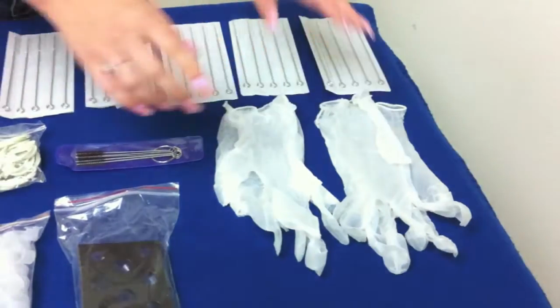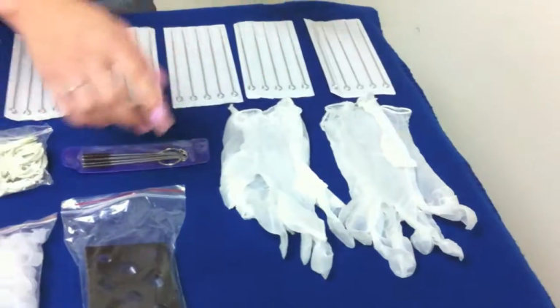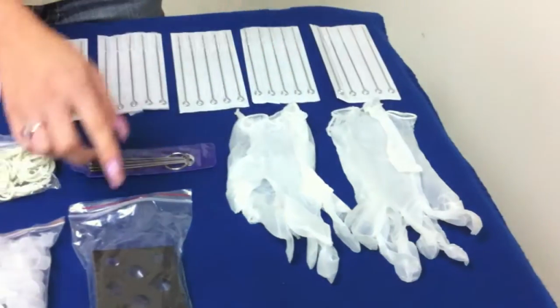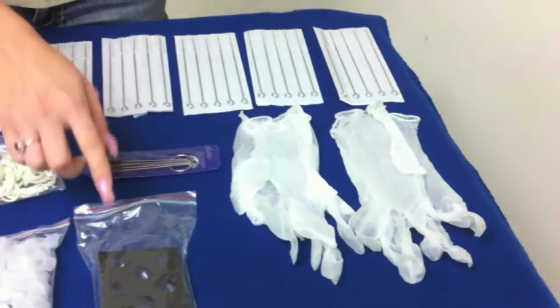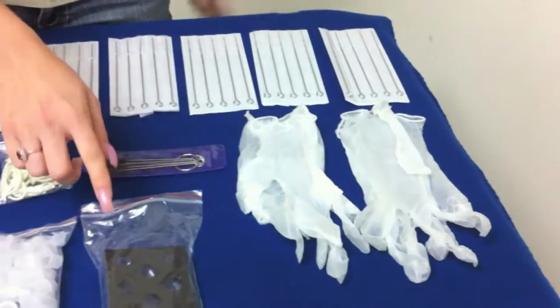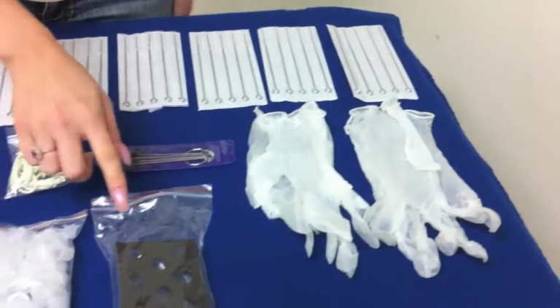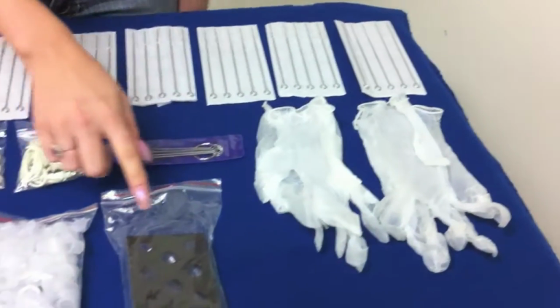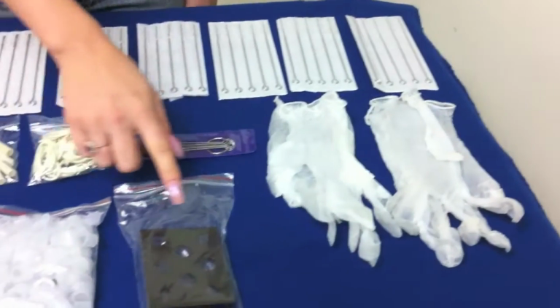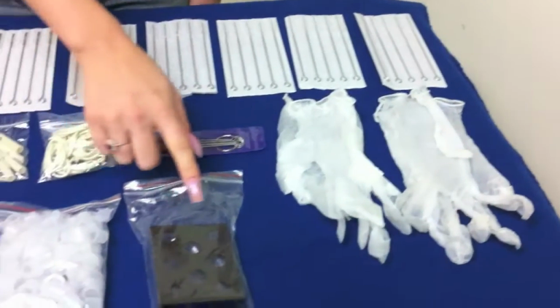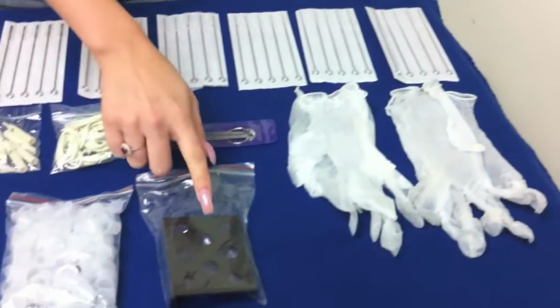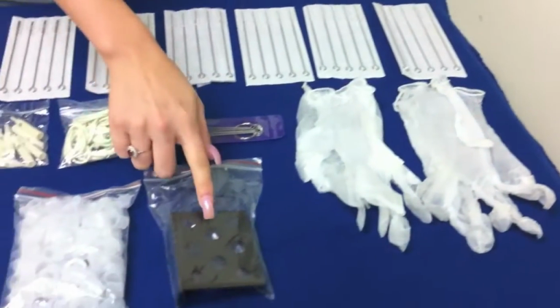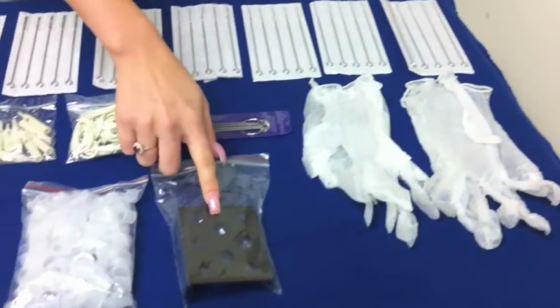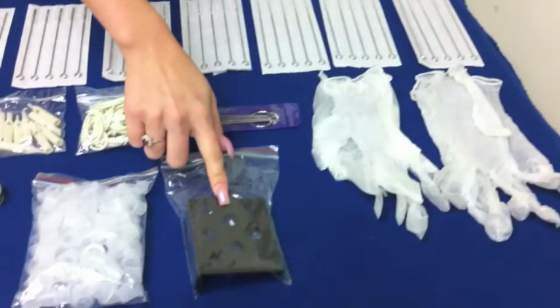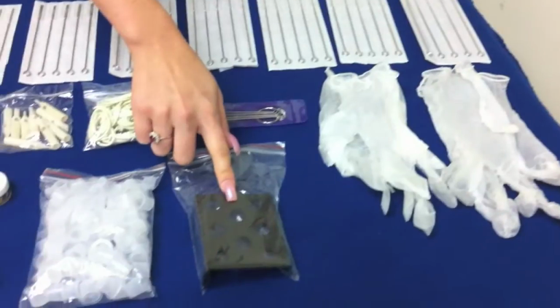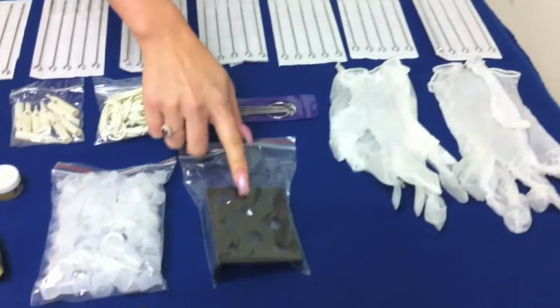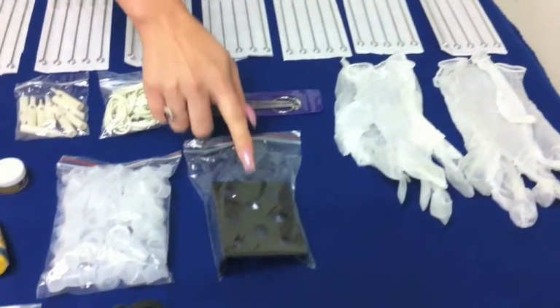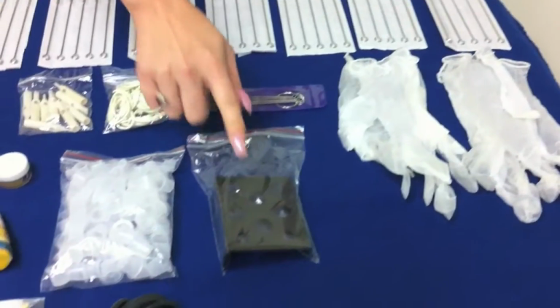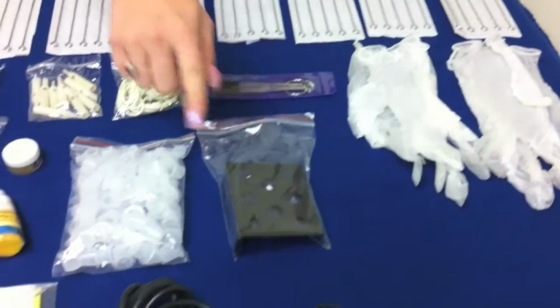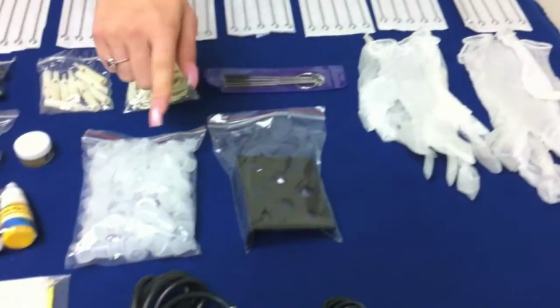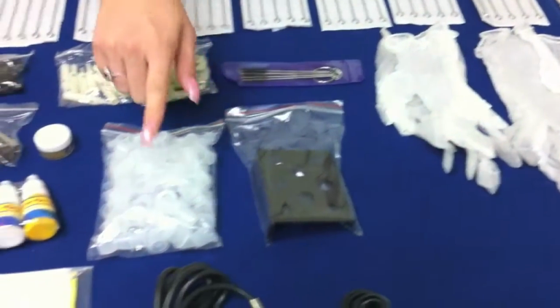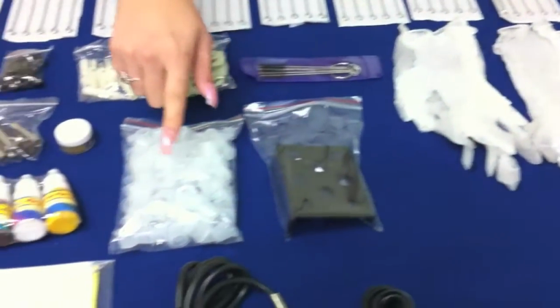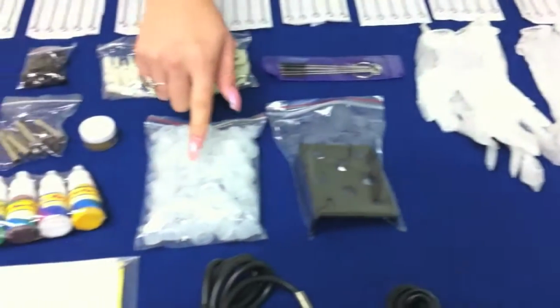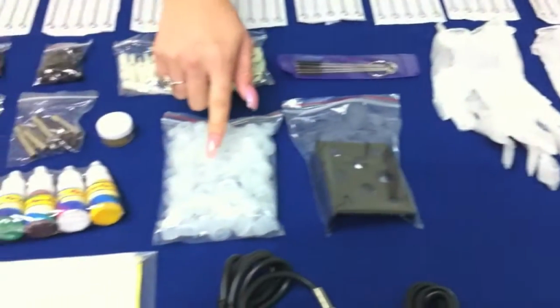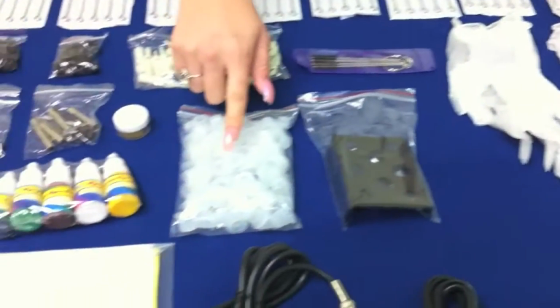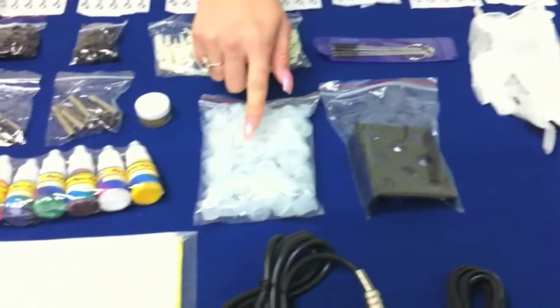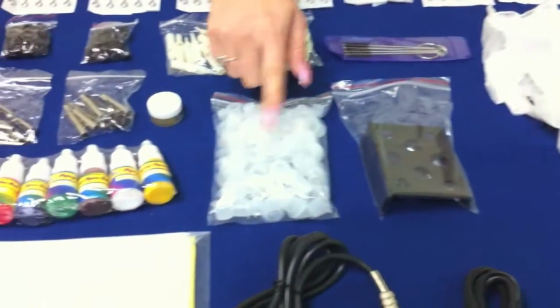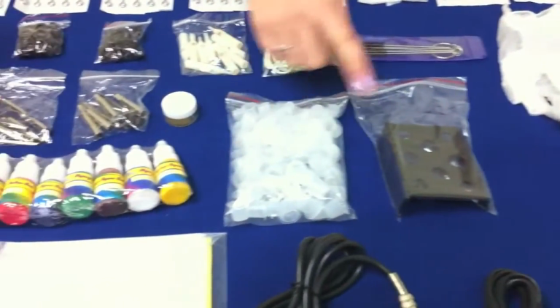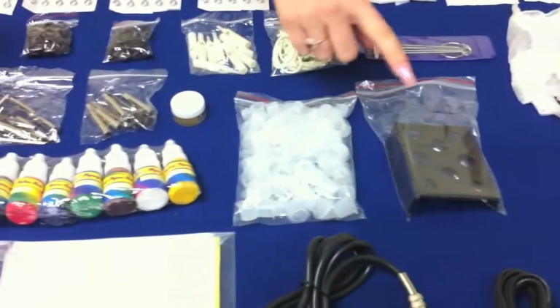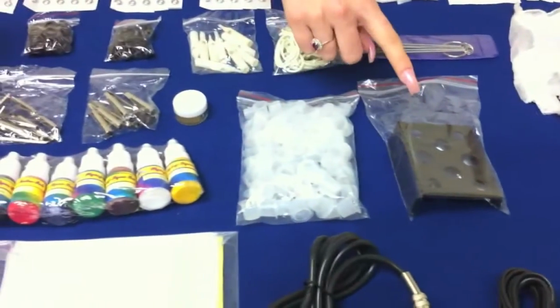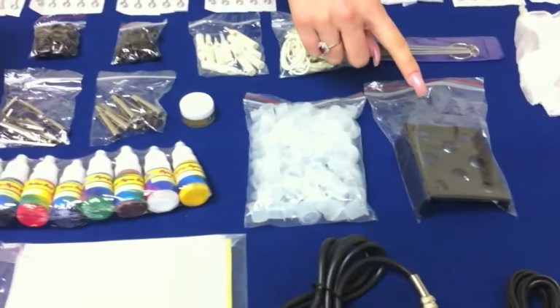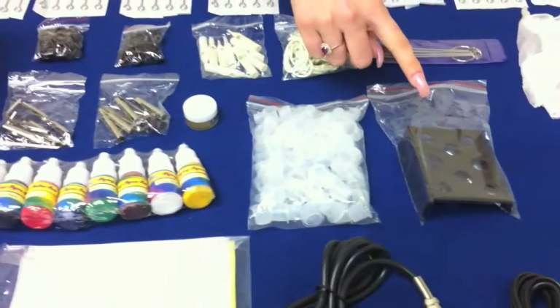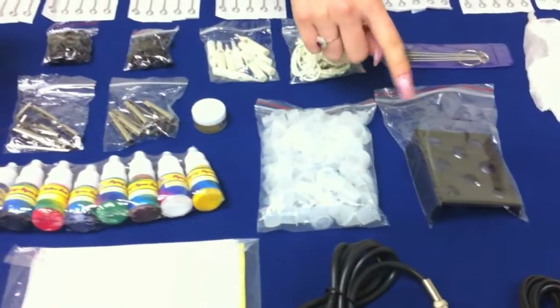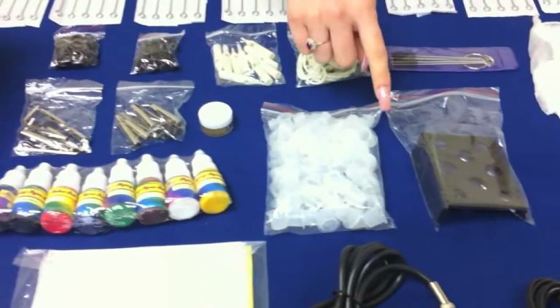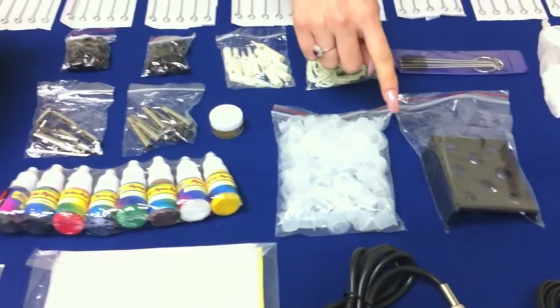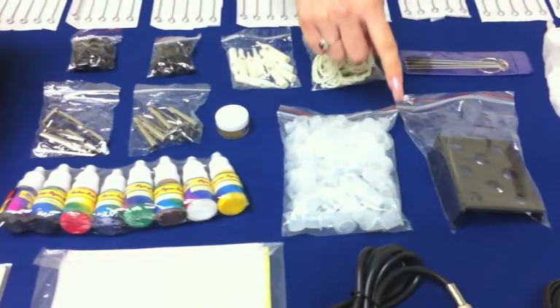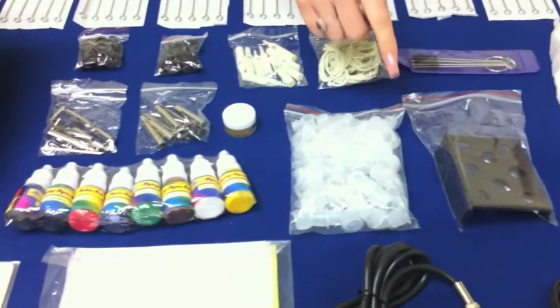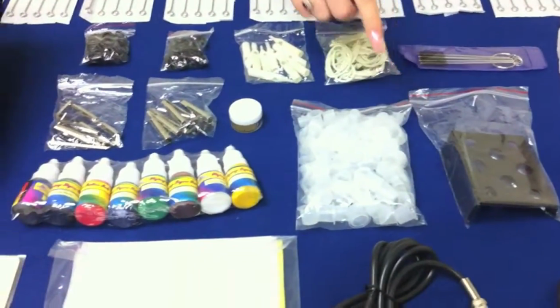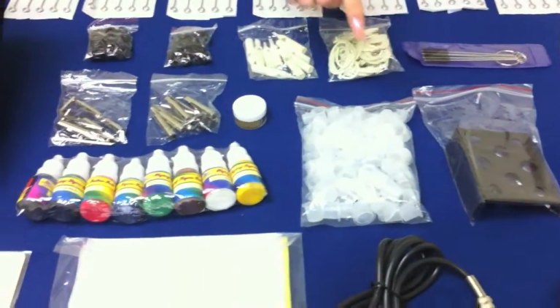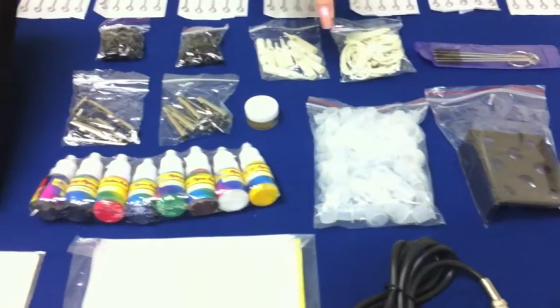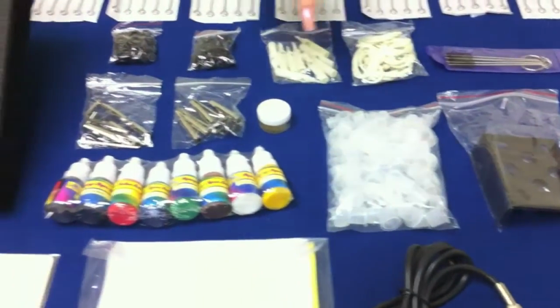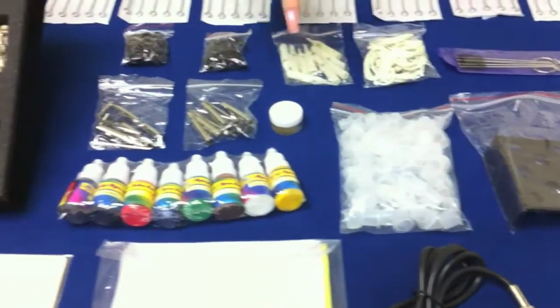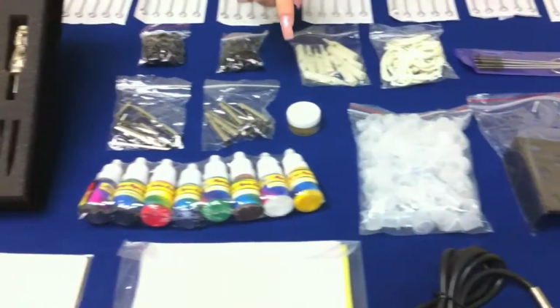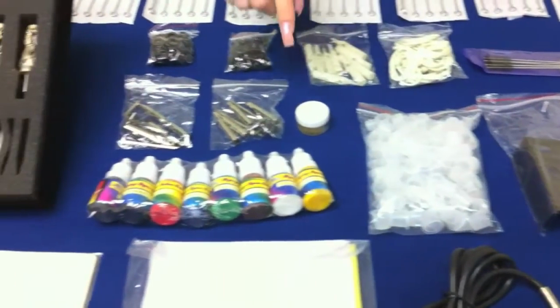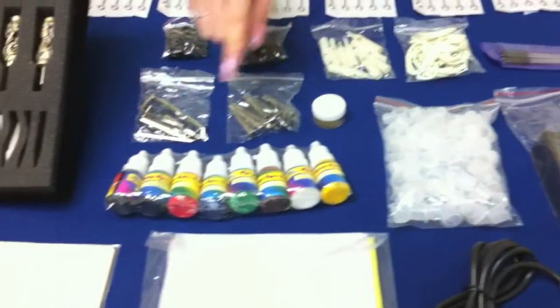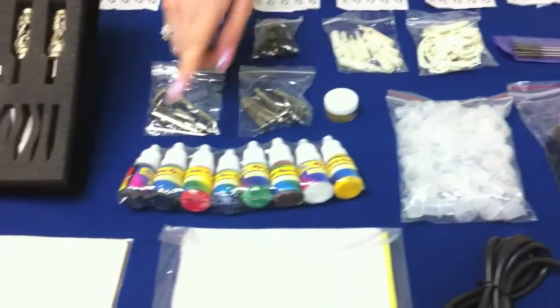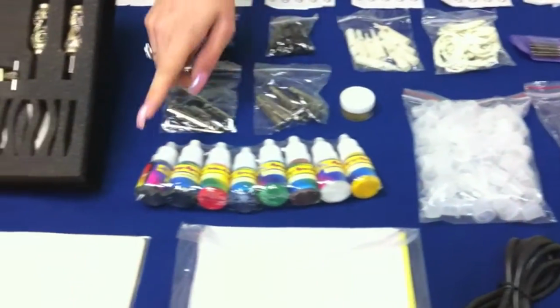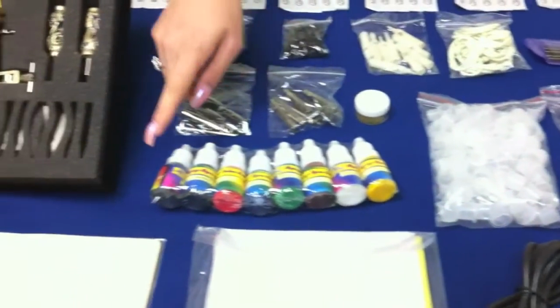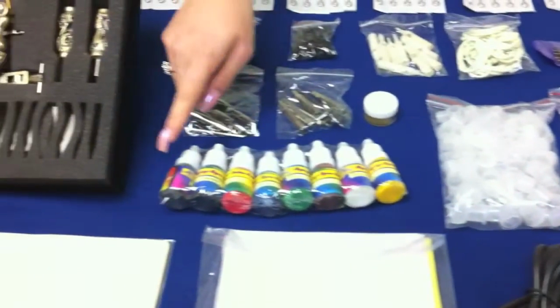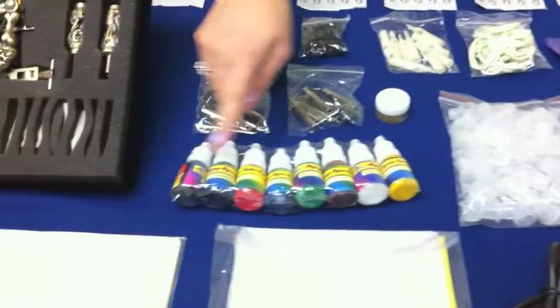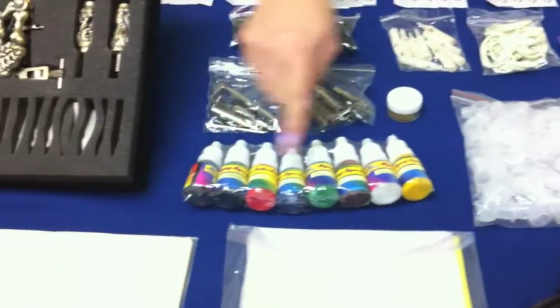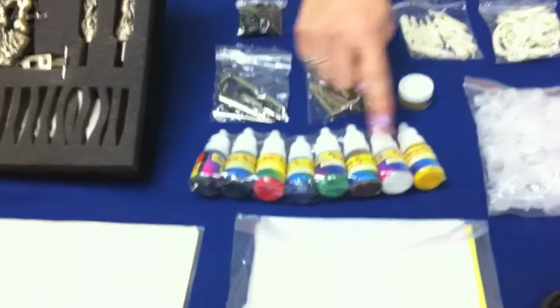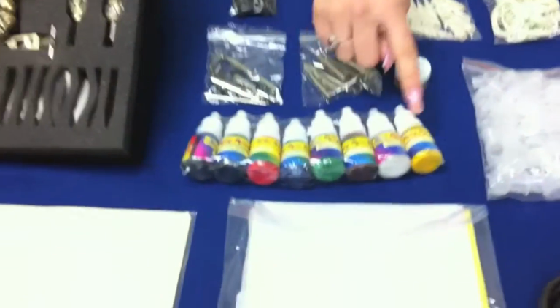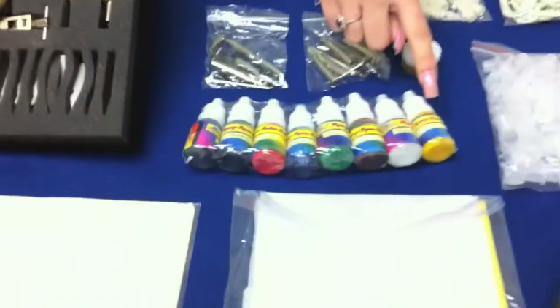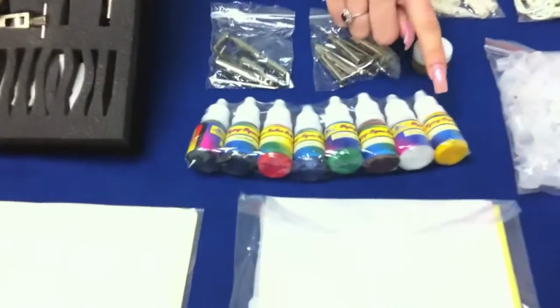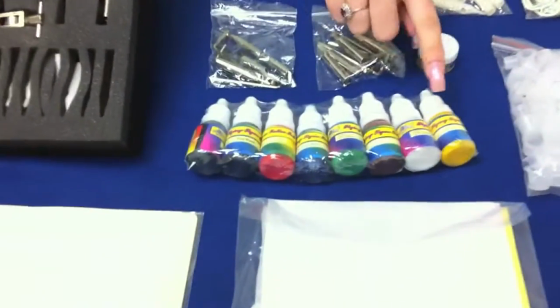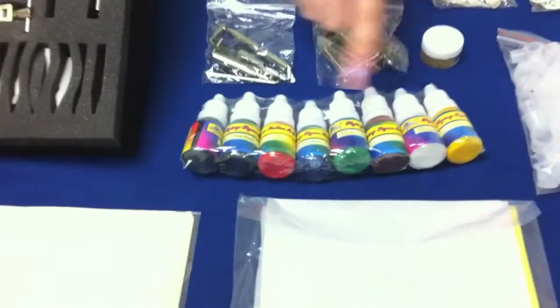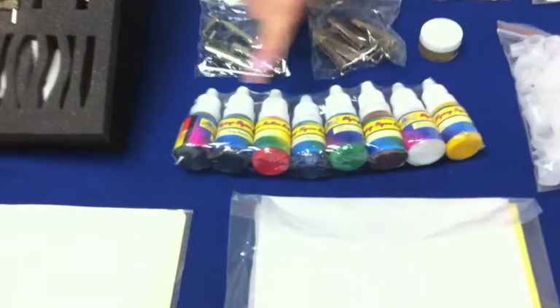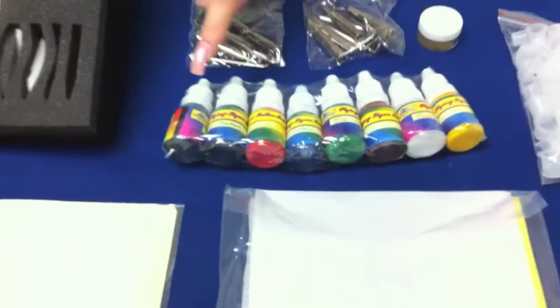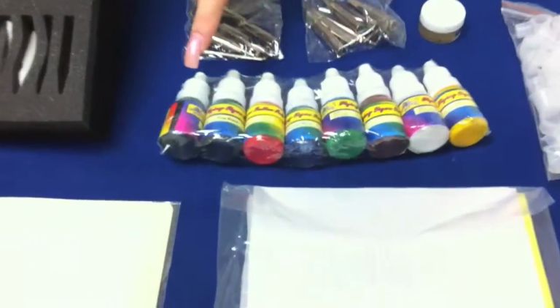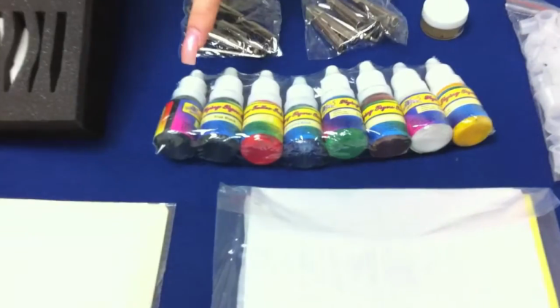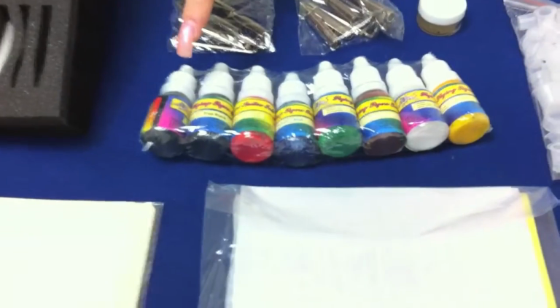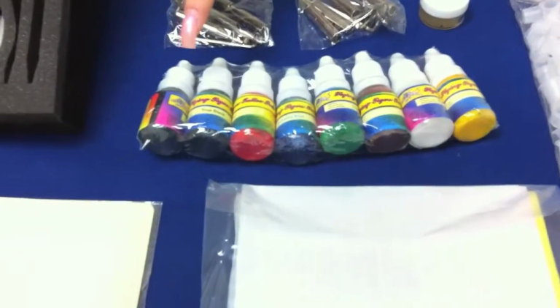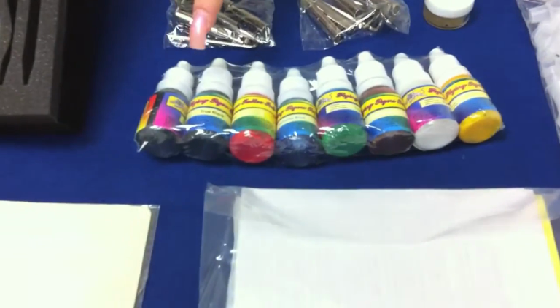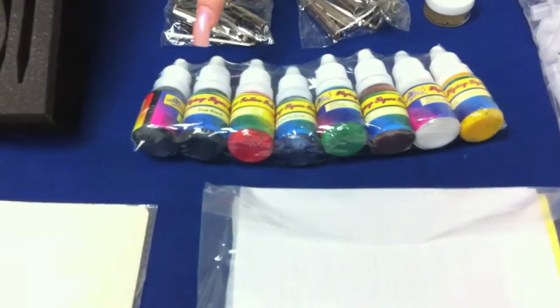It also comes with an ink holder and those are the ink cups that fit the ink holder. It also comes with eight inks in all different colors.